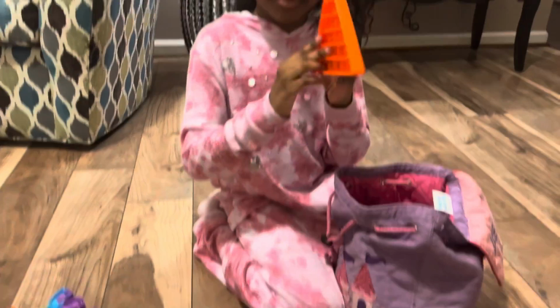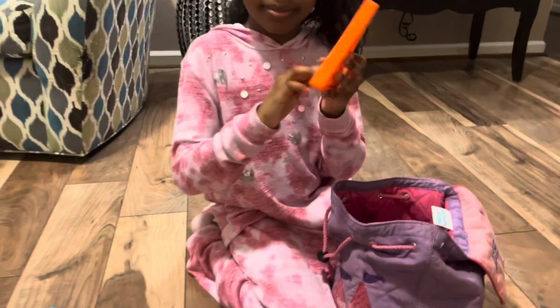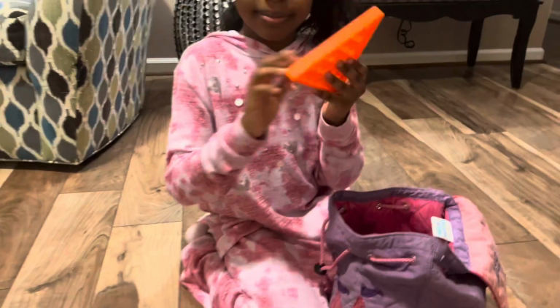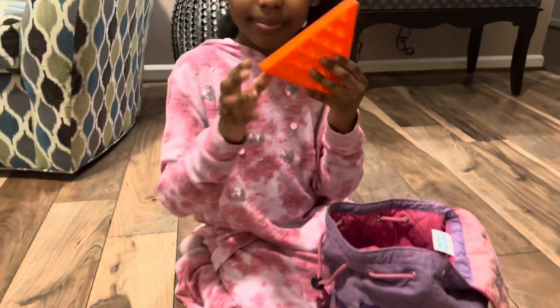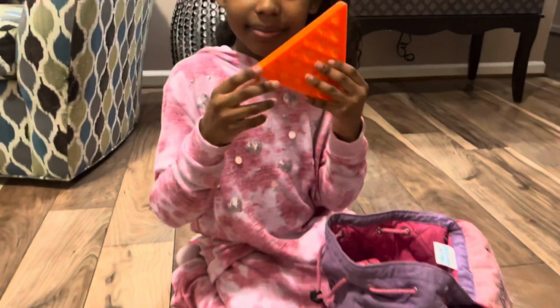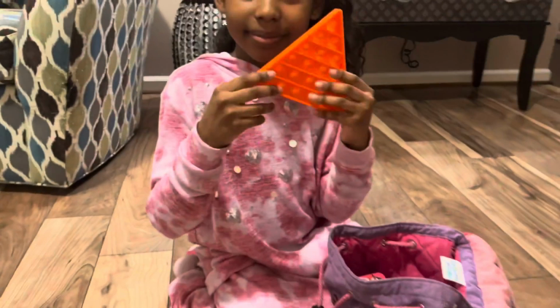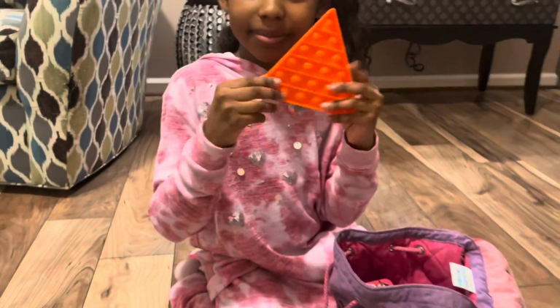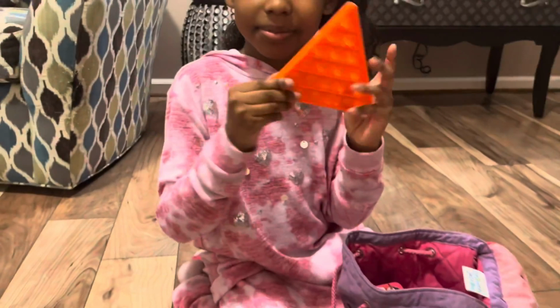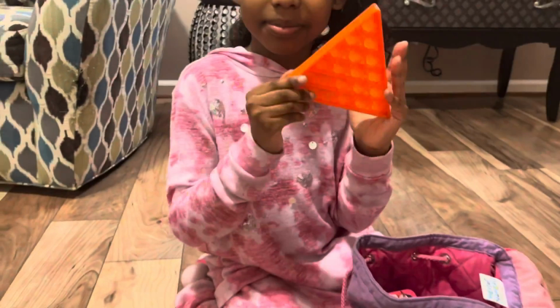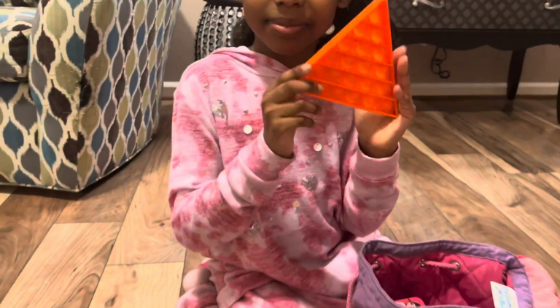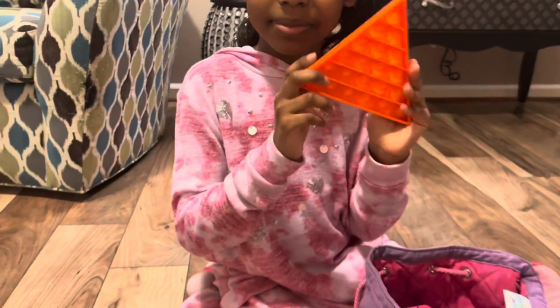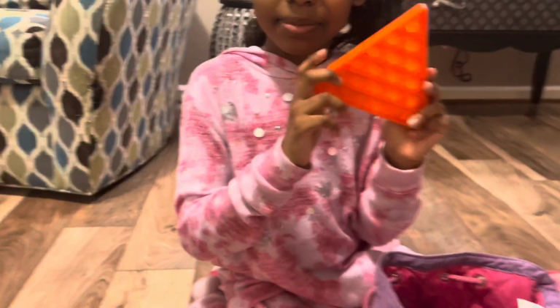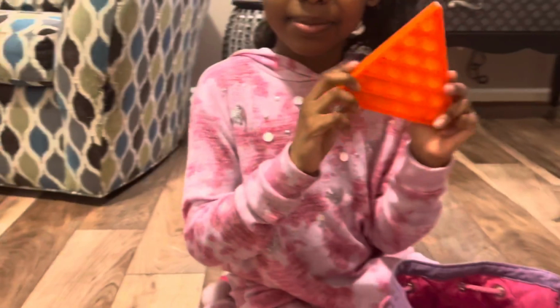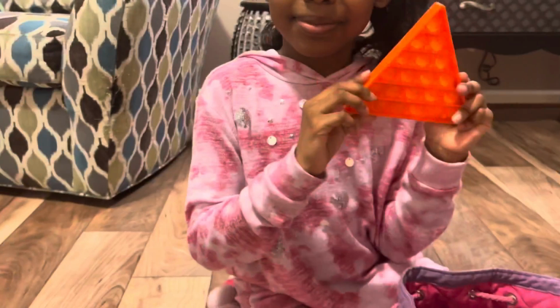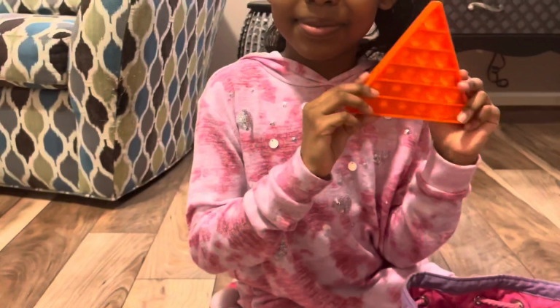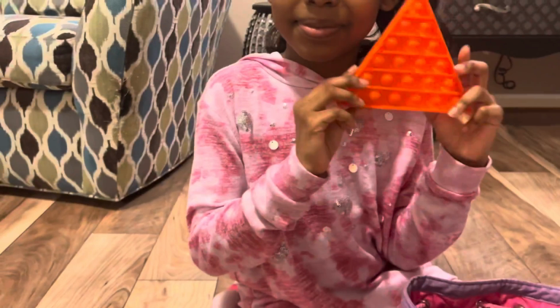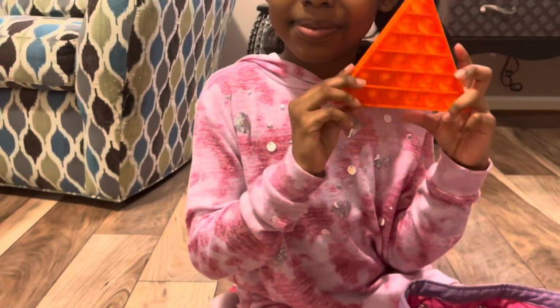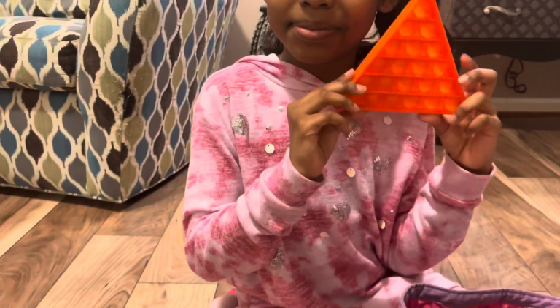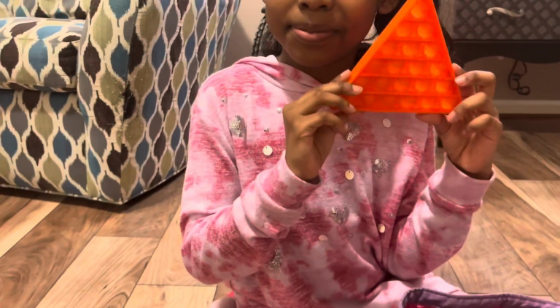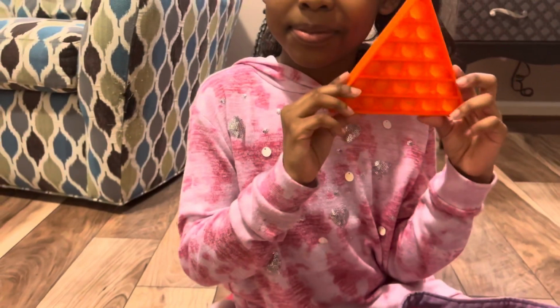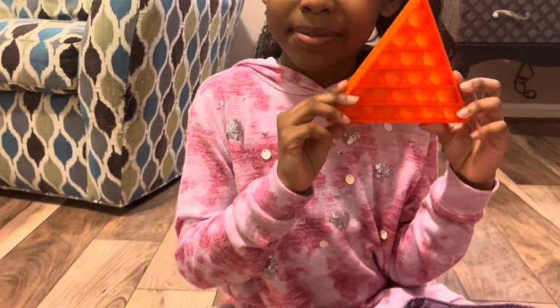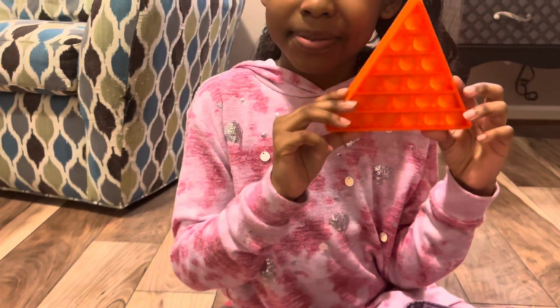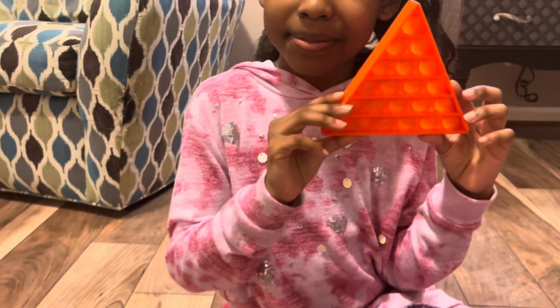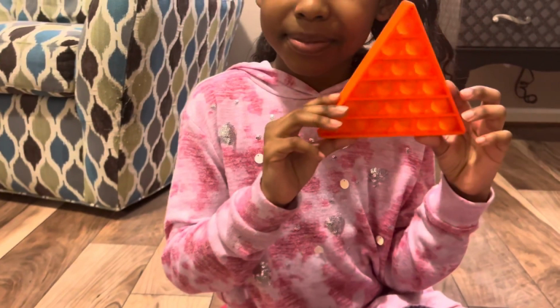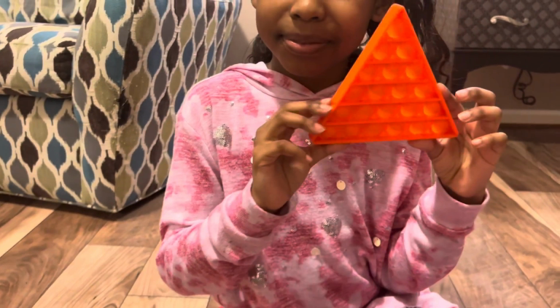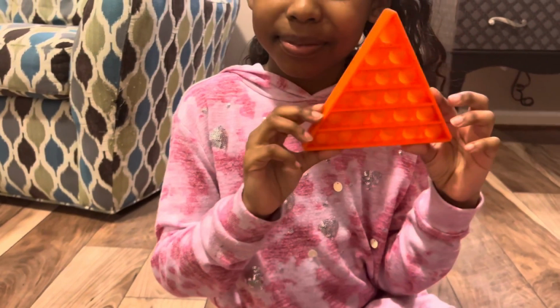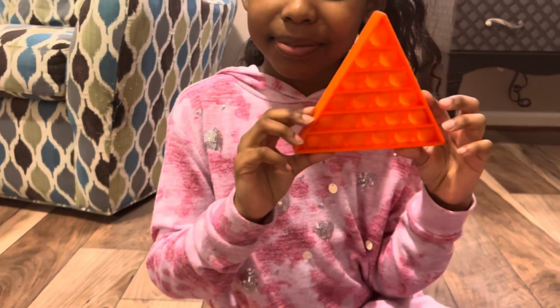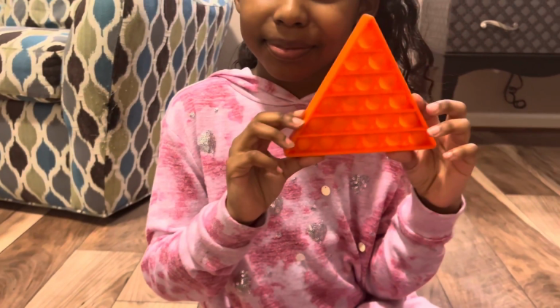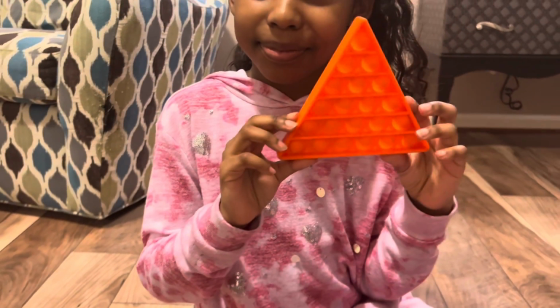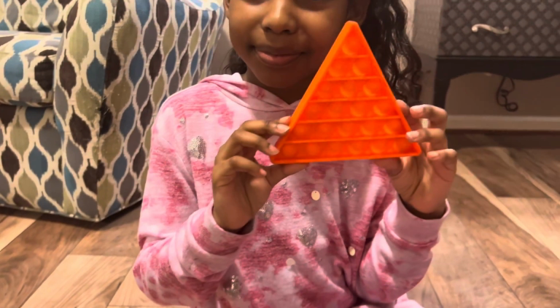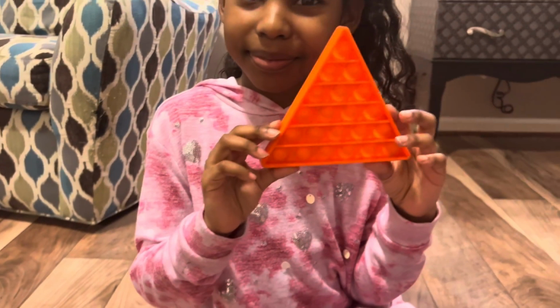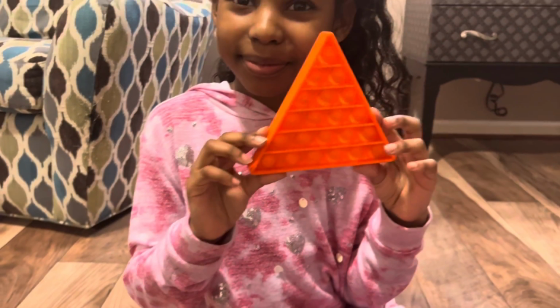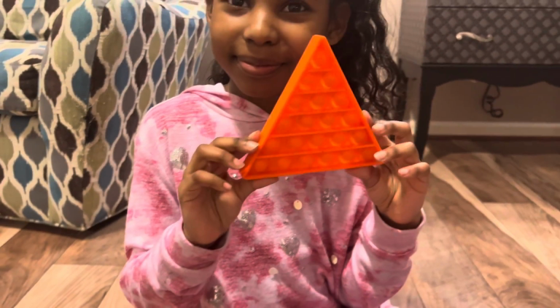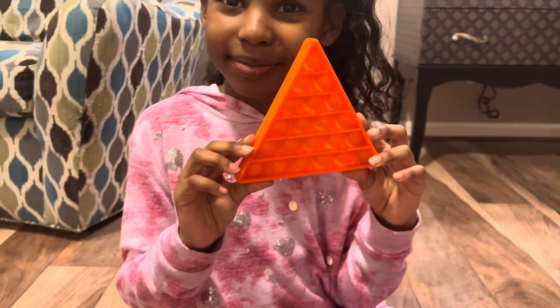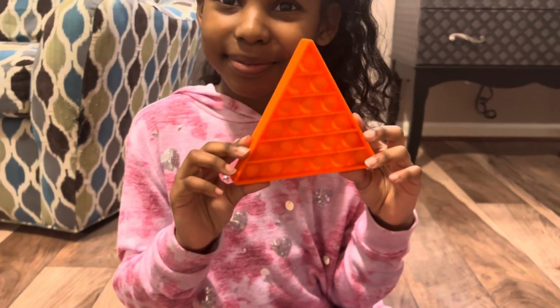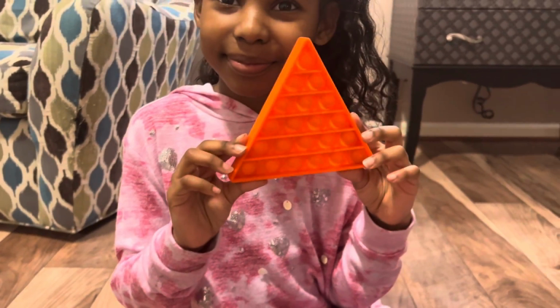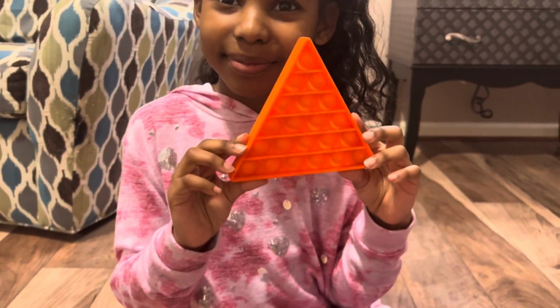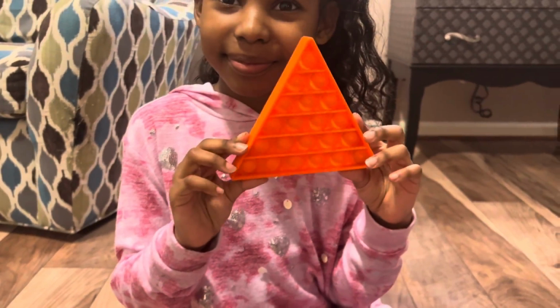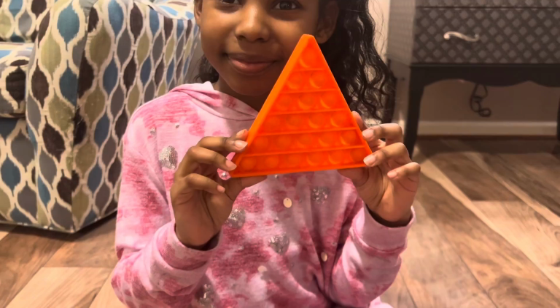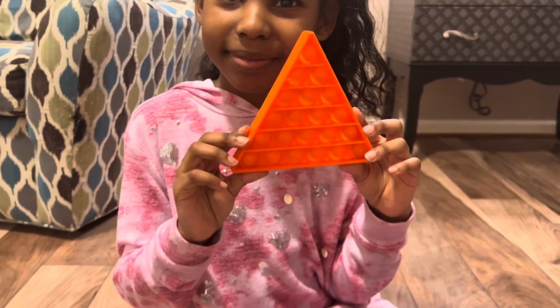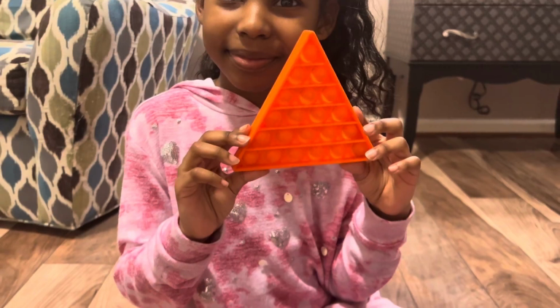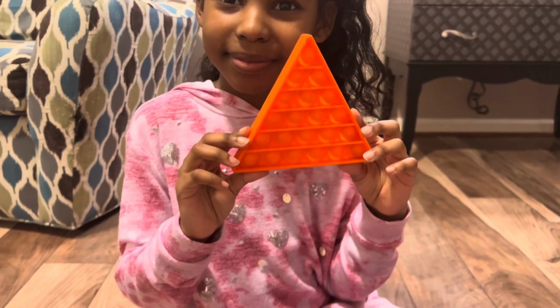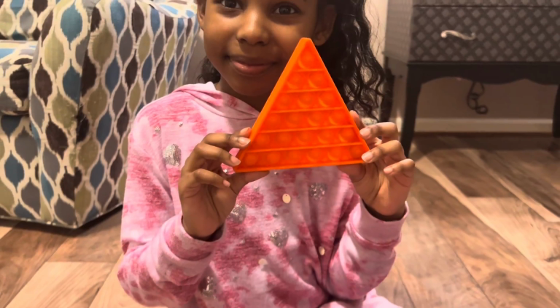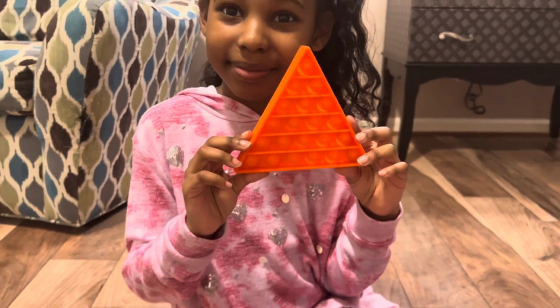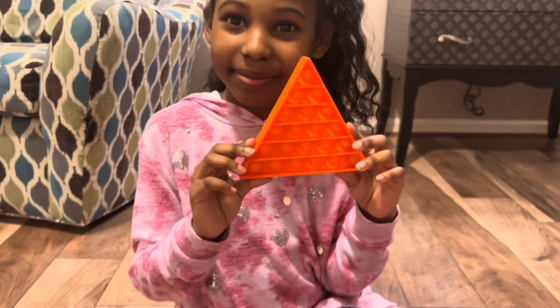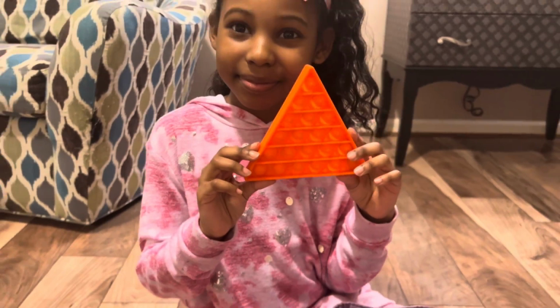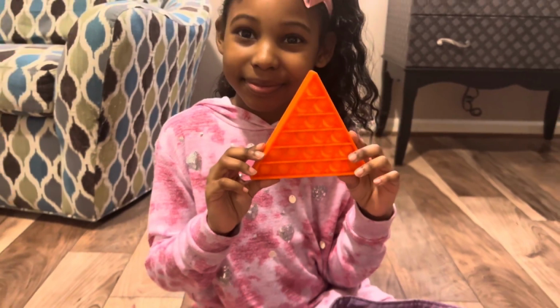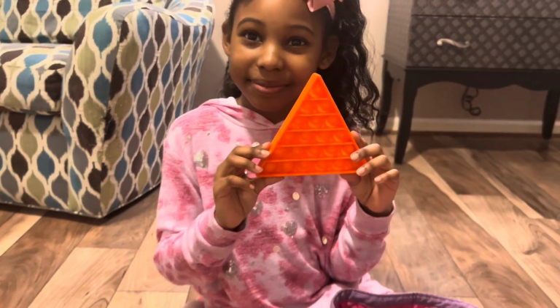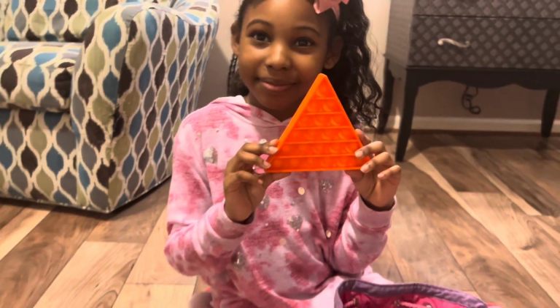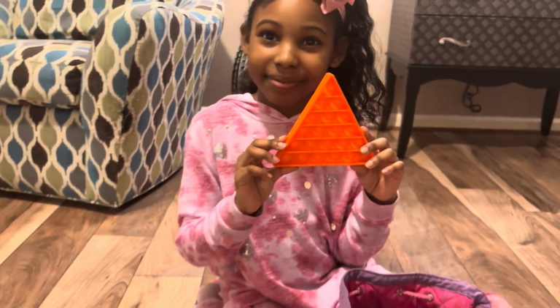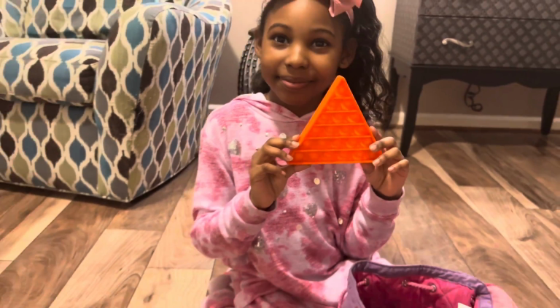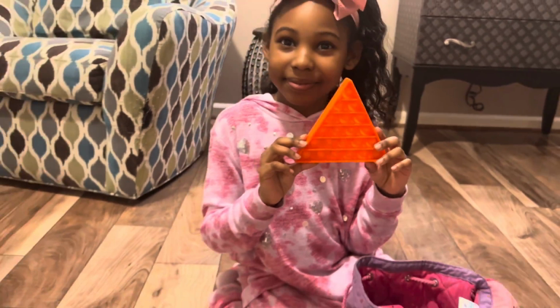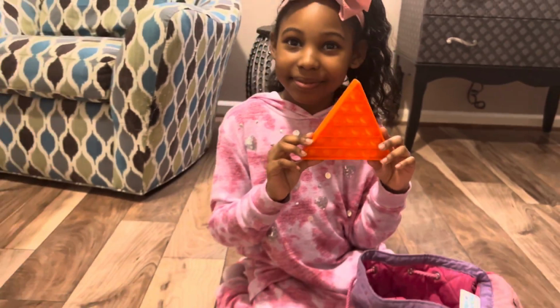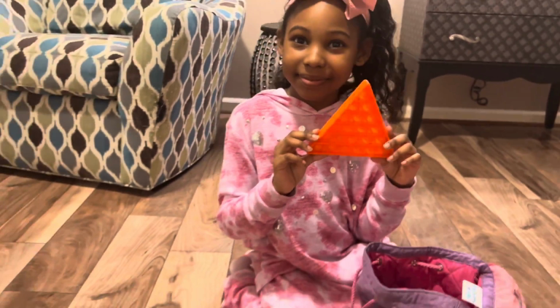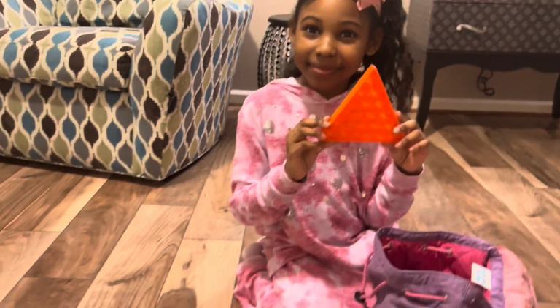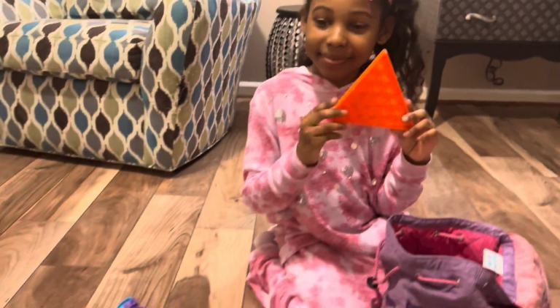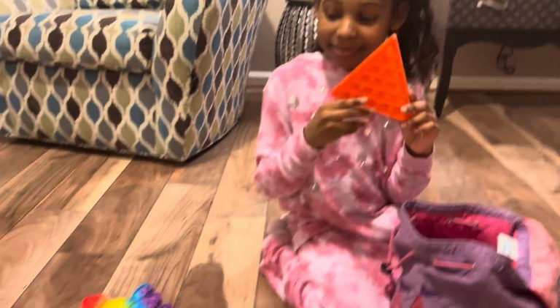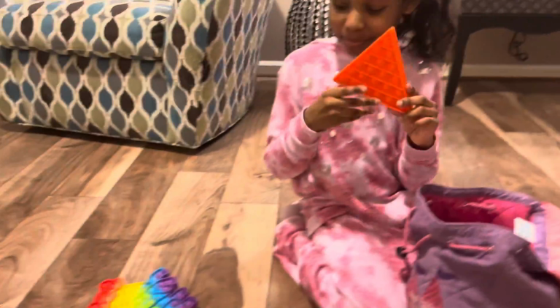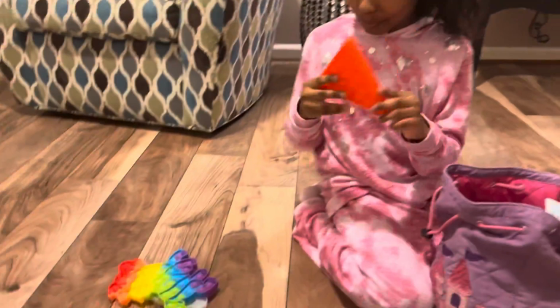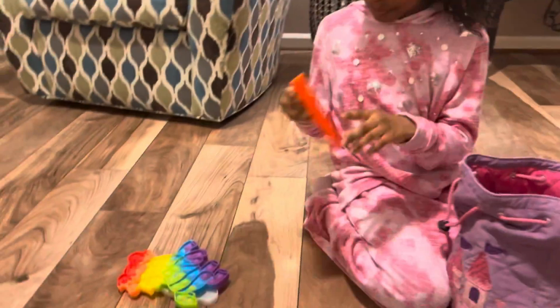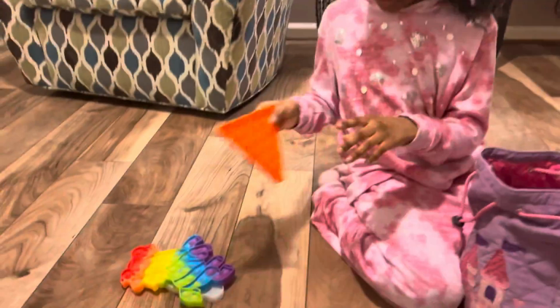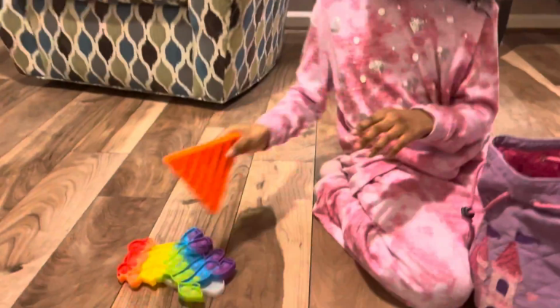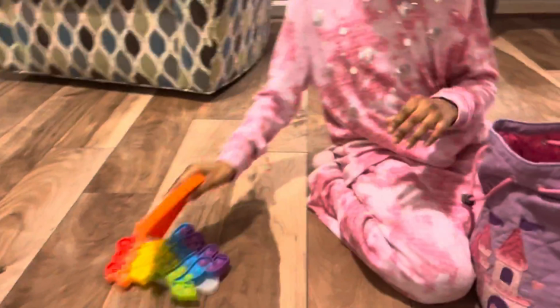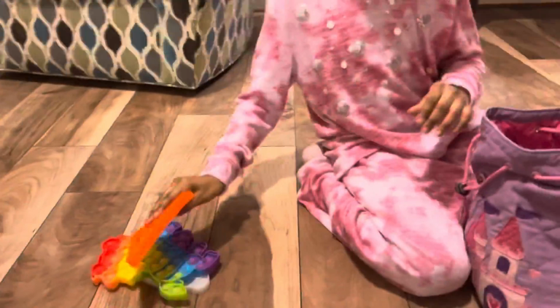This one is a triangle. It's orange and it's really nice.